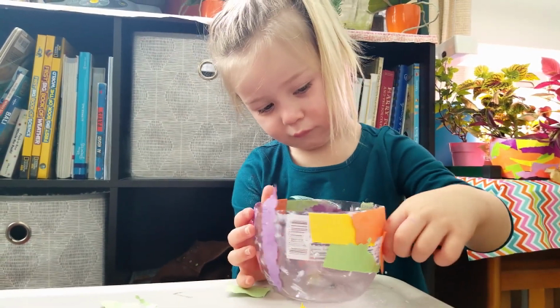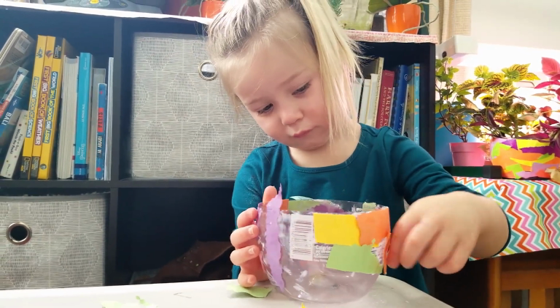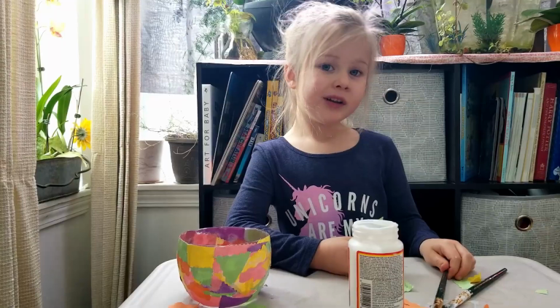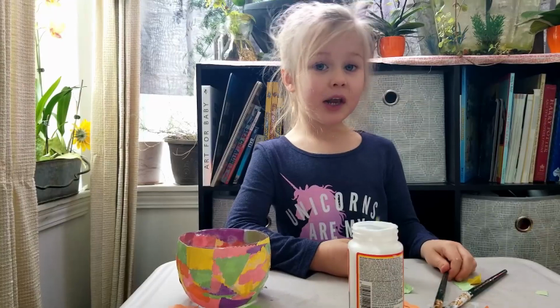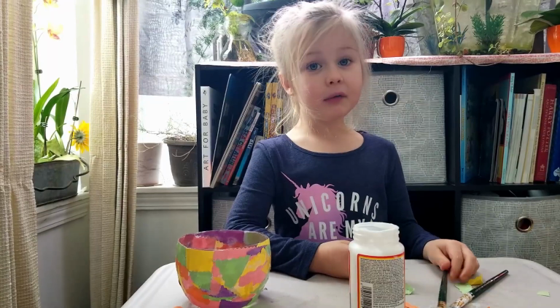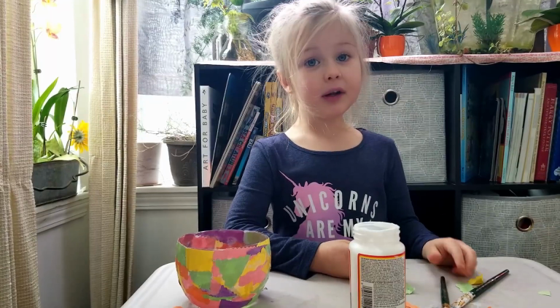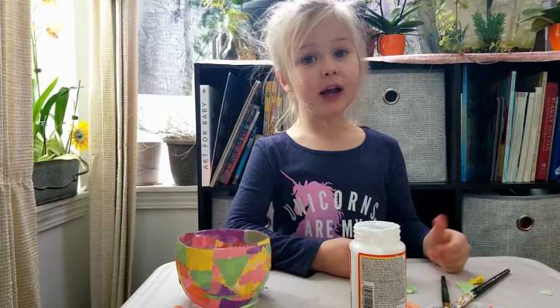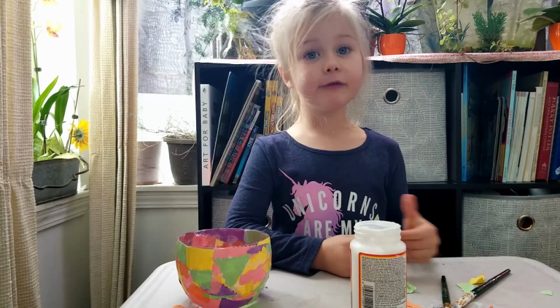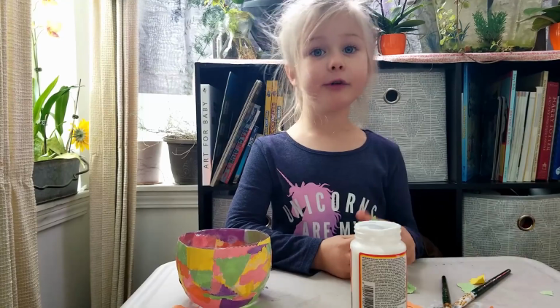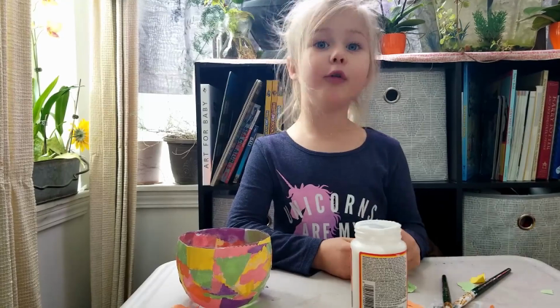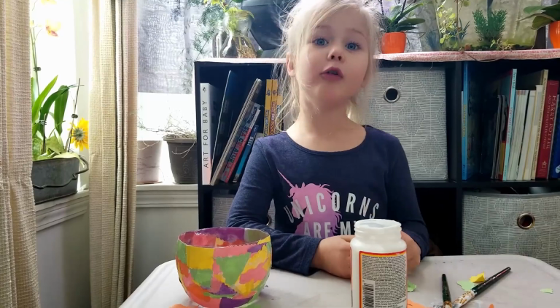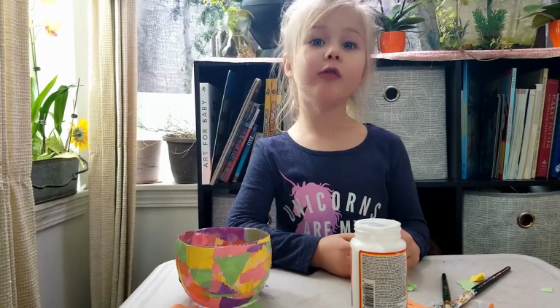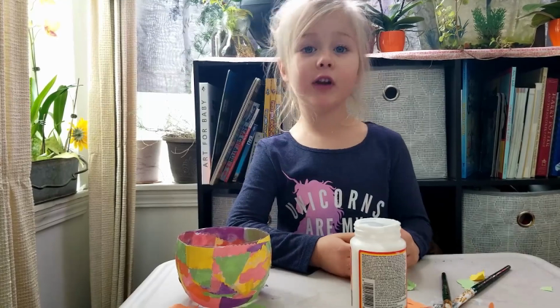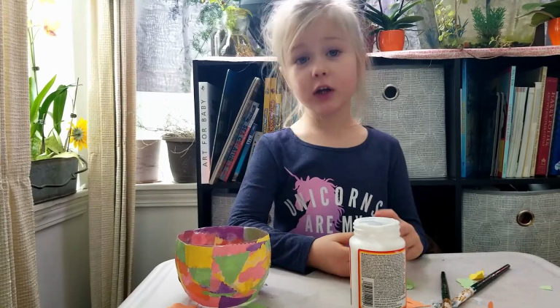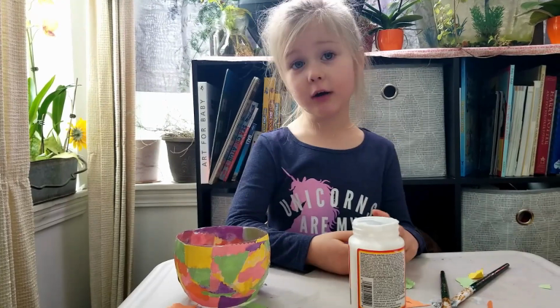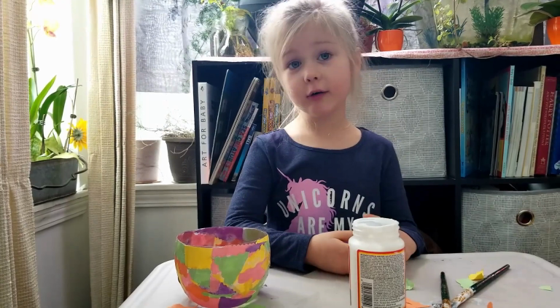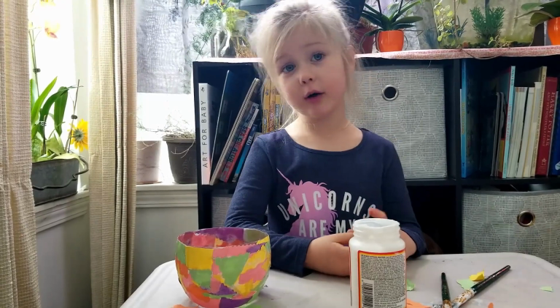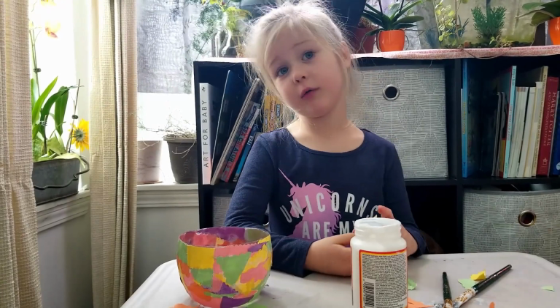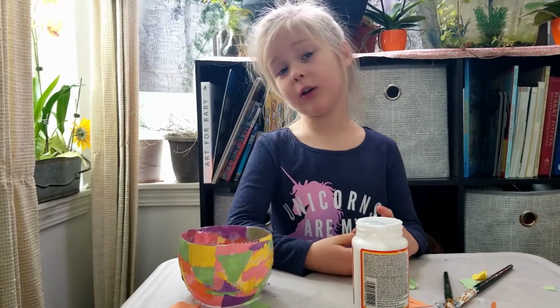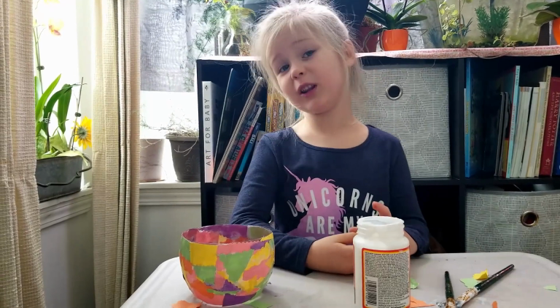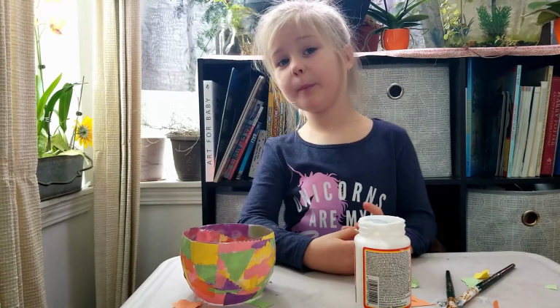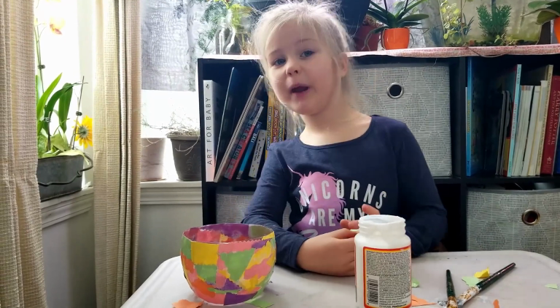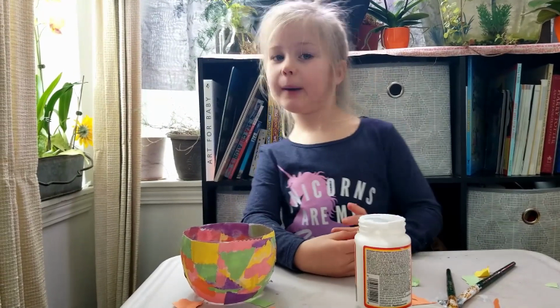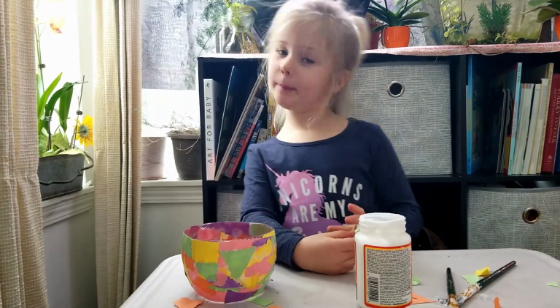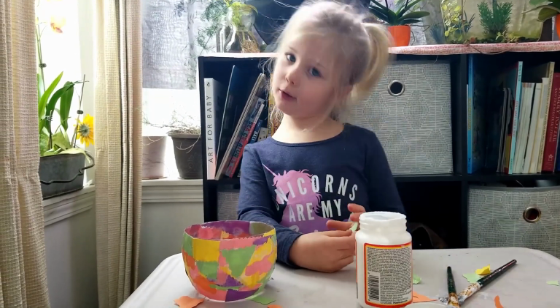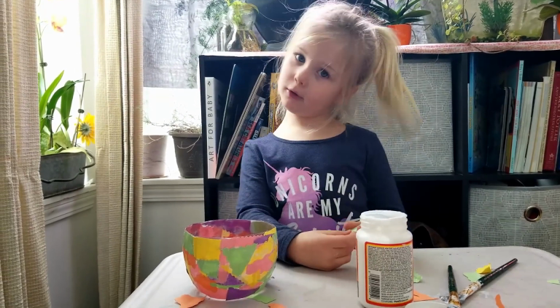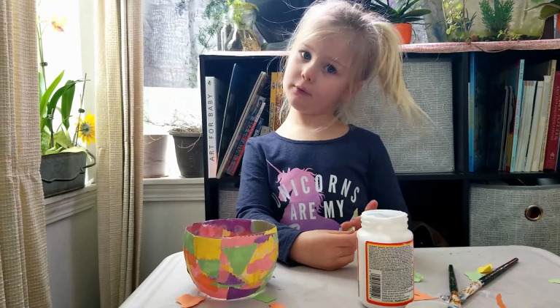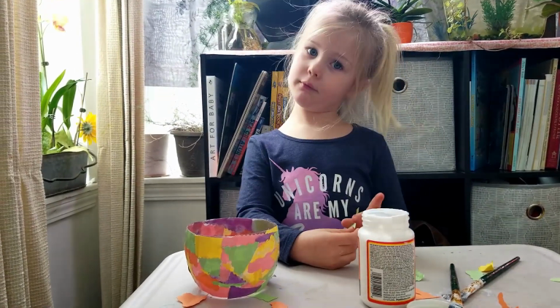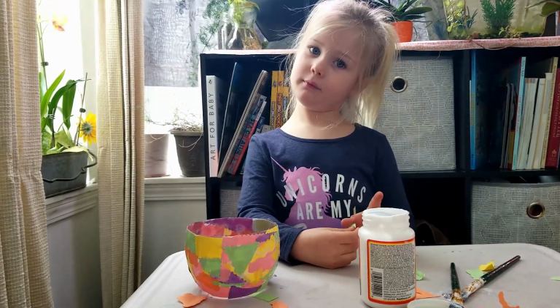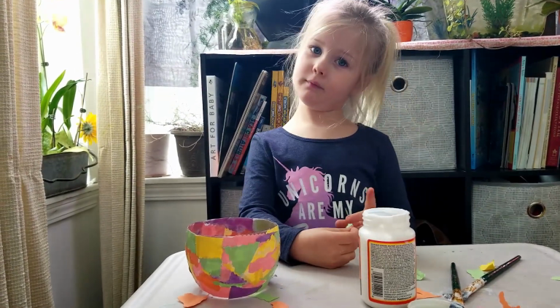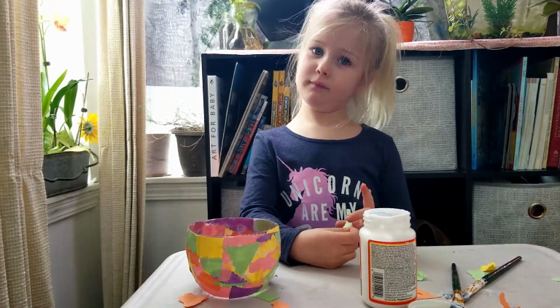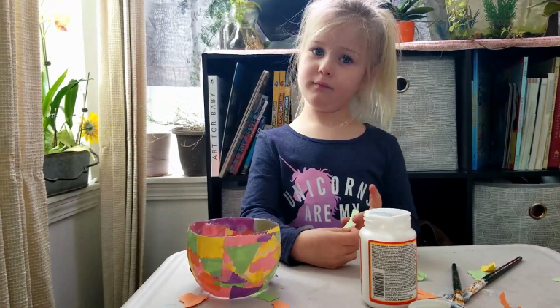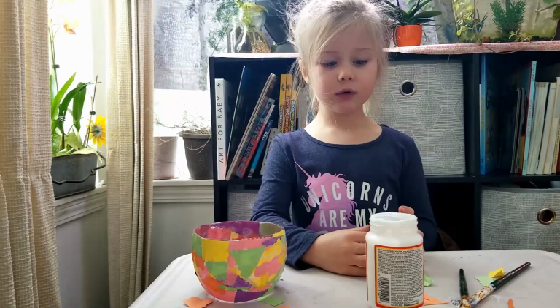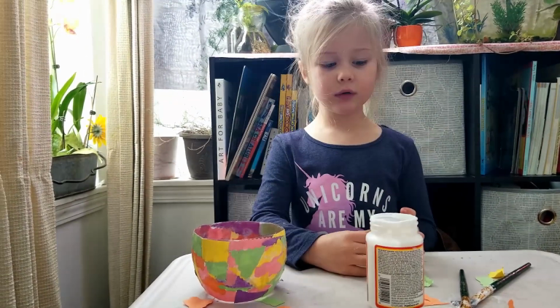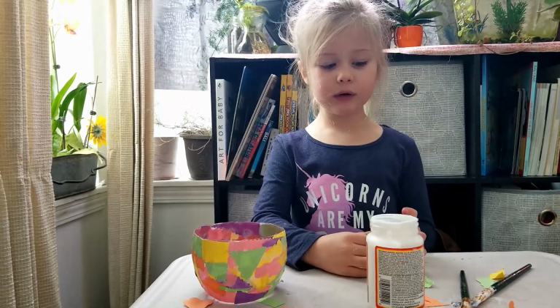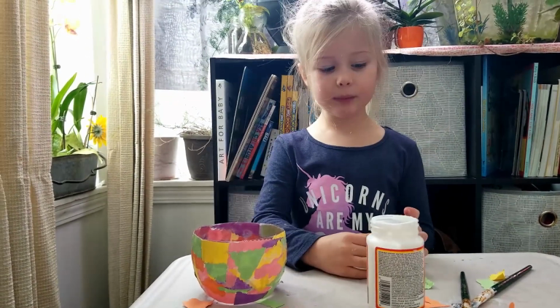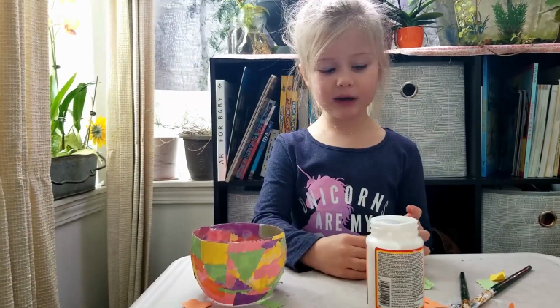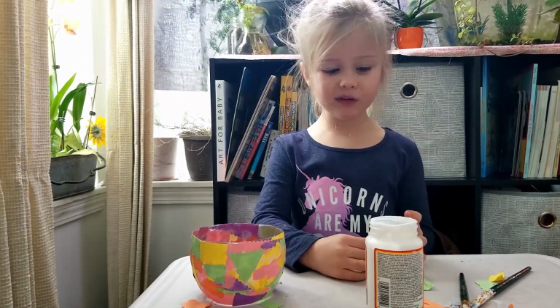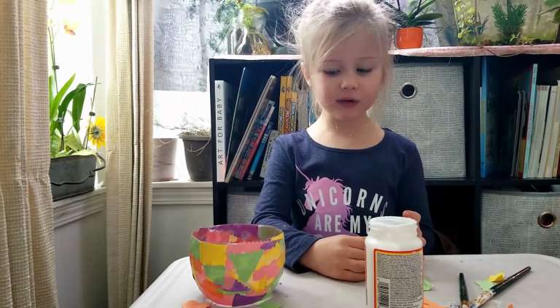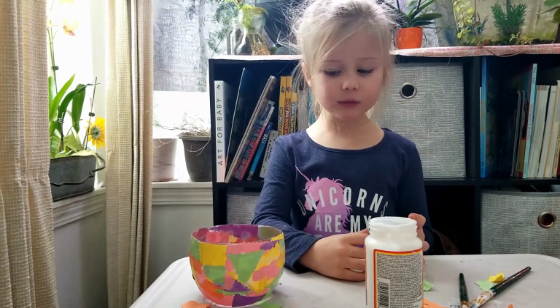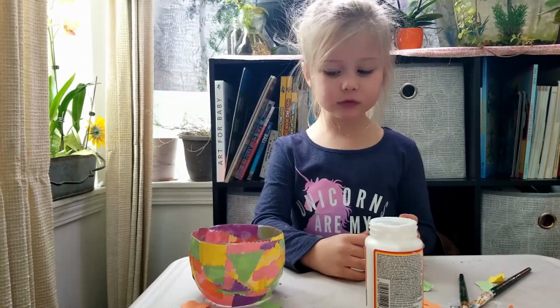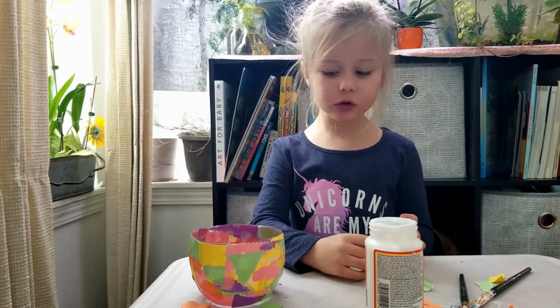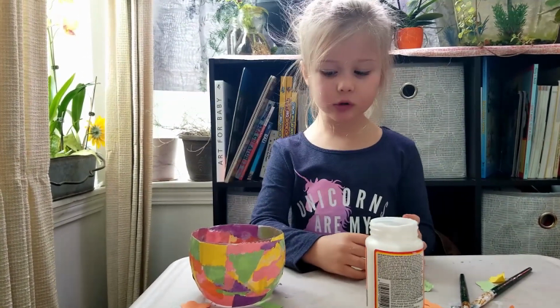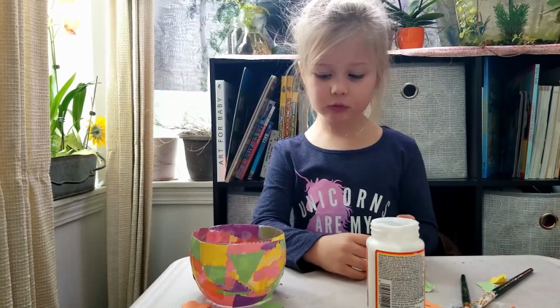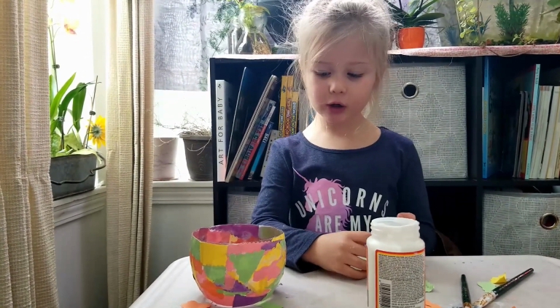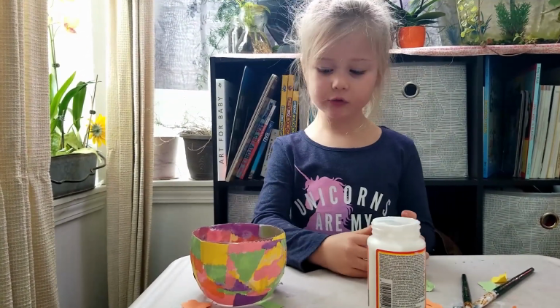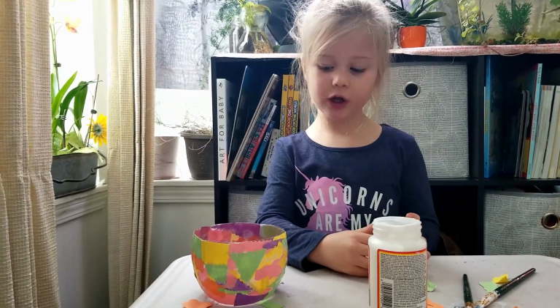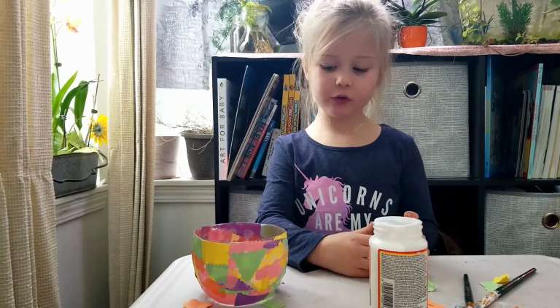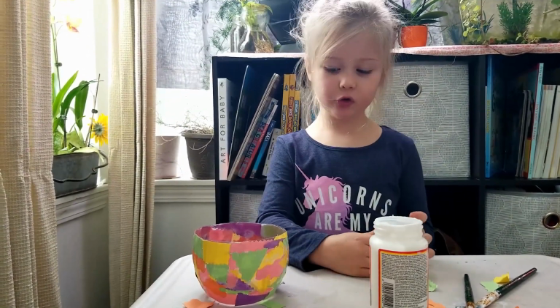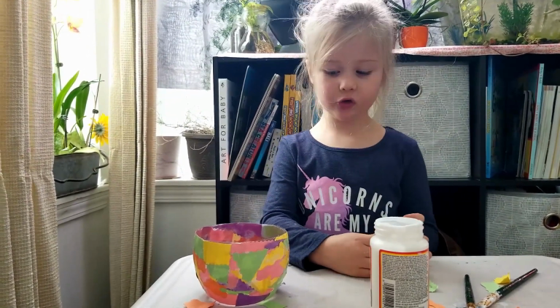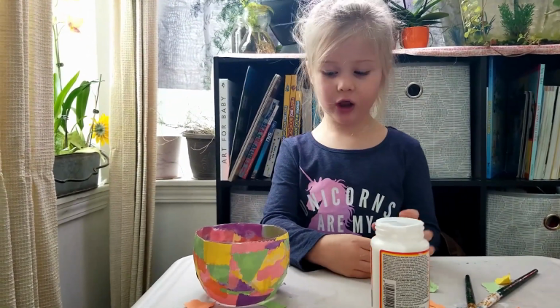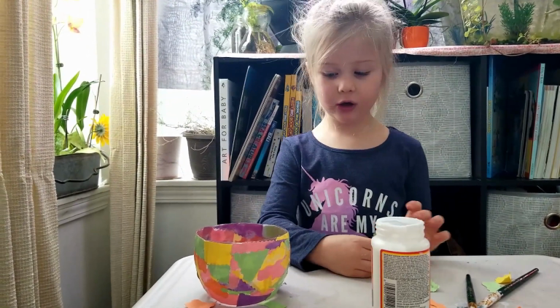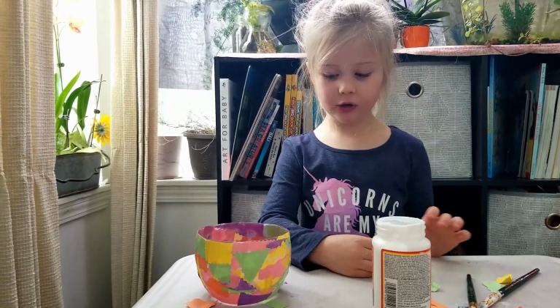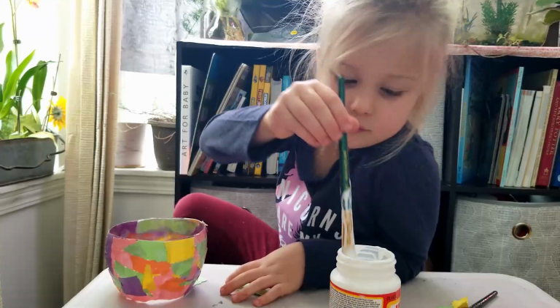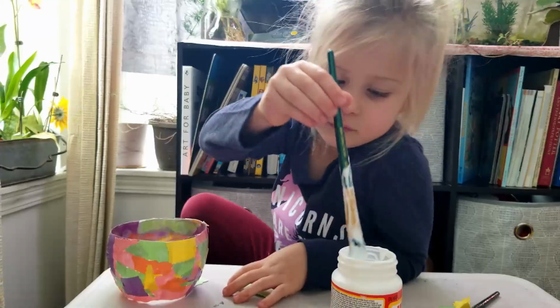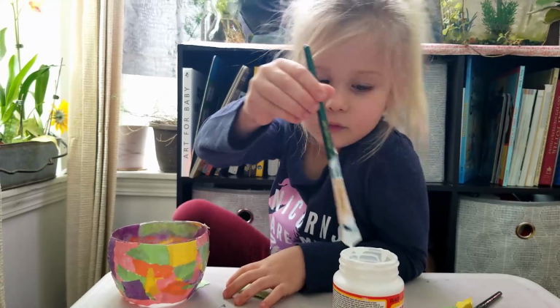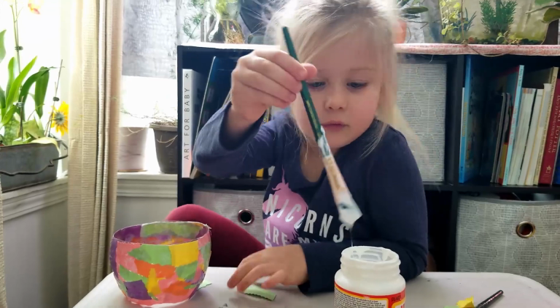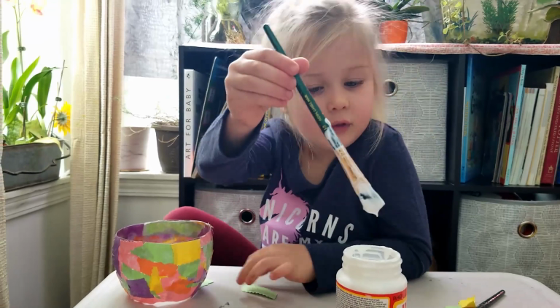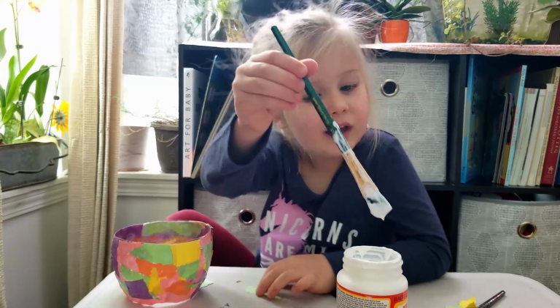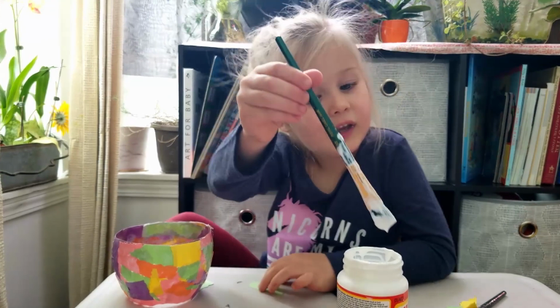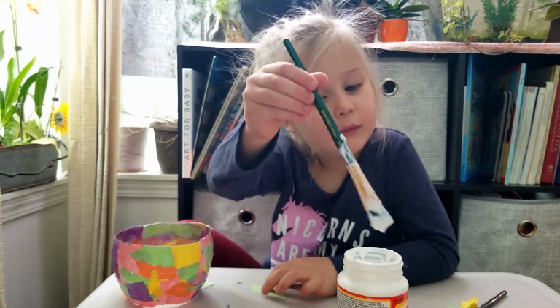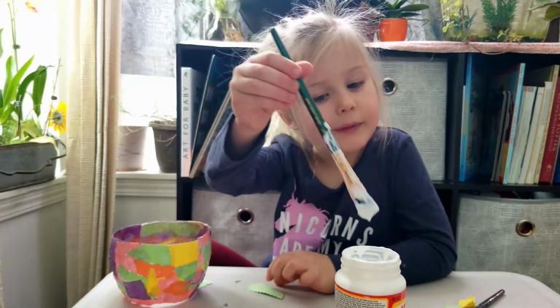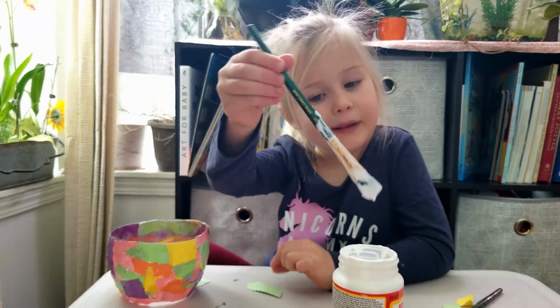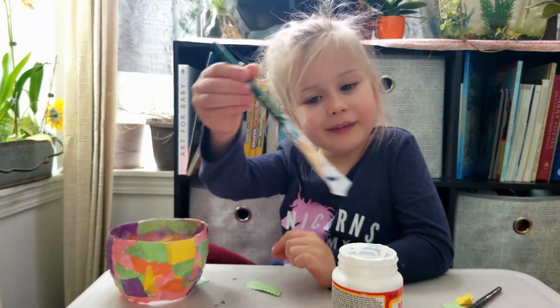Now we have the flower pot covered with the paper, we're going to paint some glue around the outside. This makes a lot of curve.